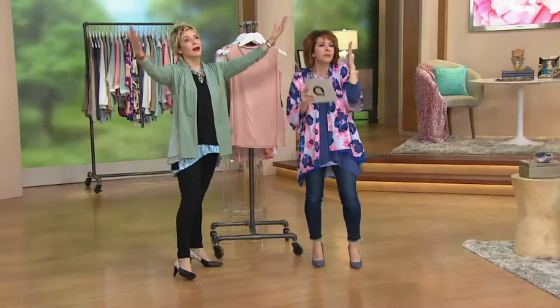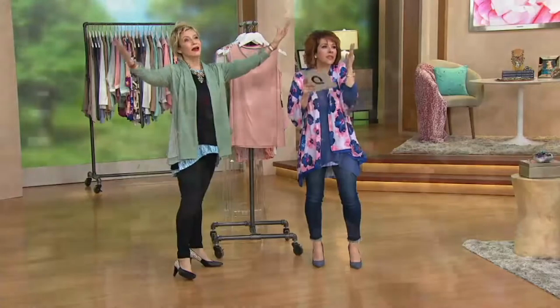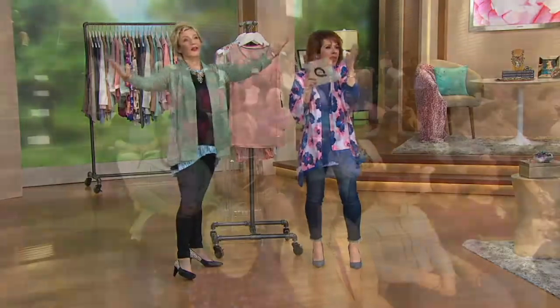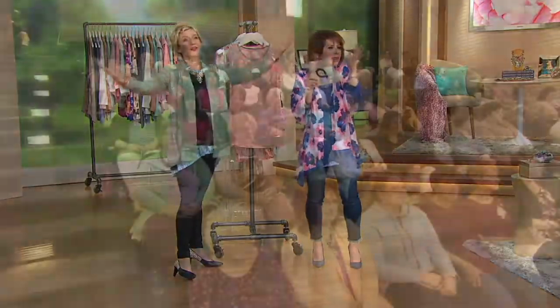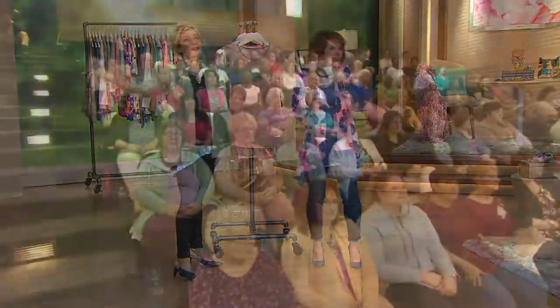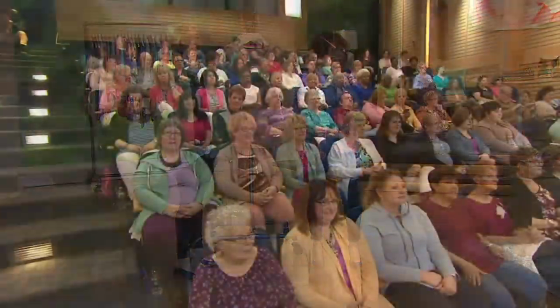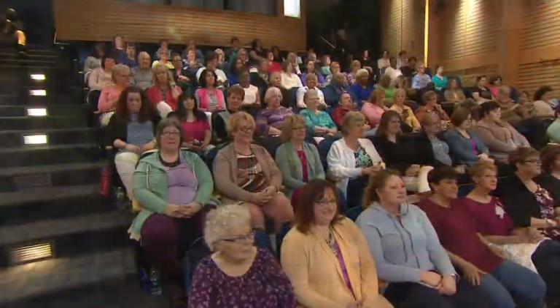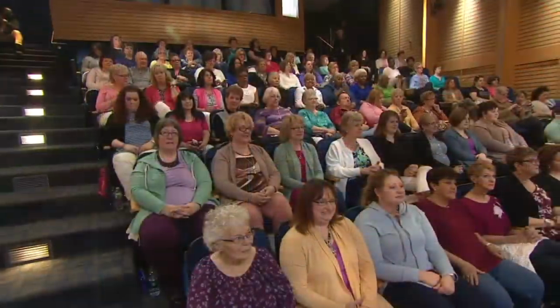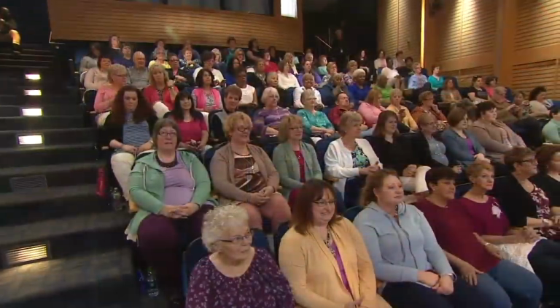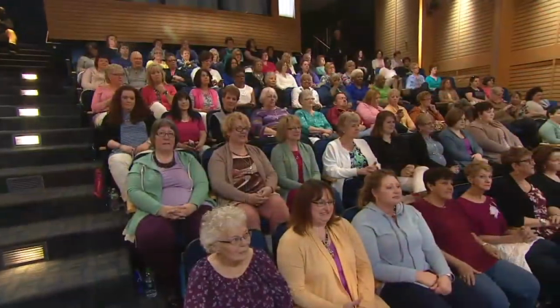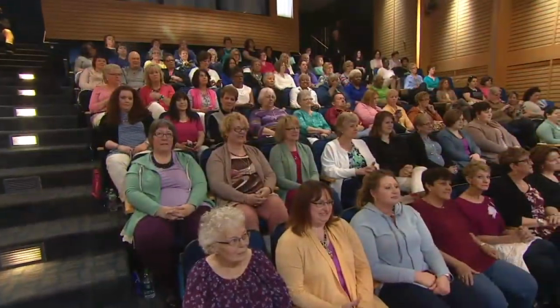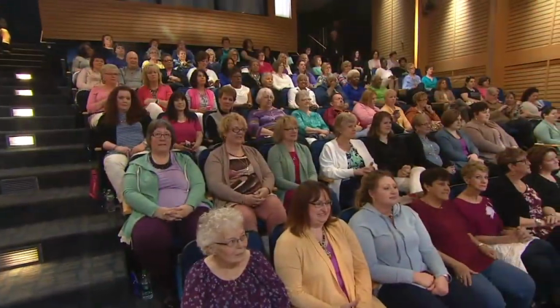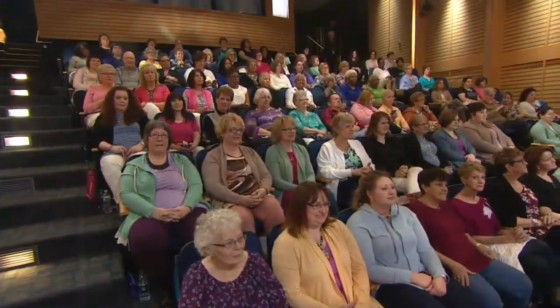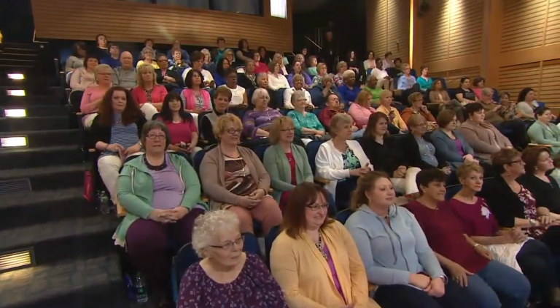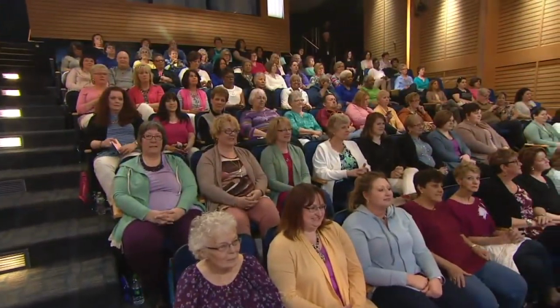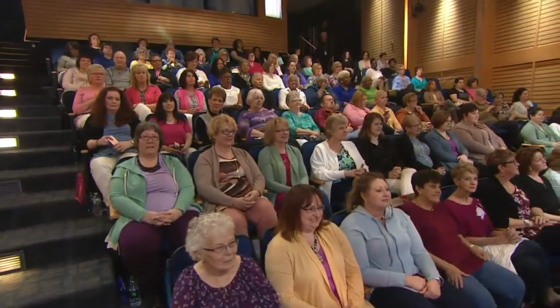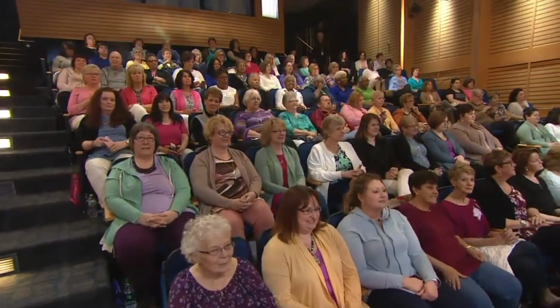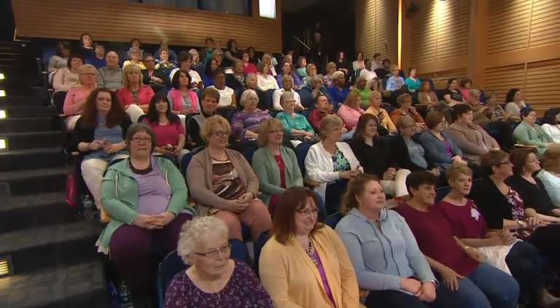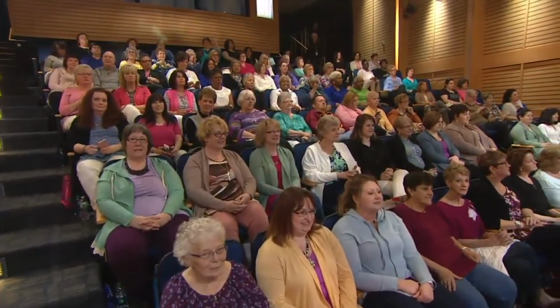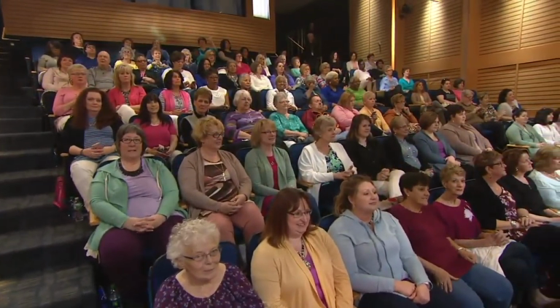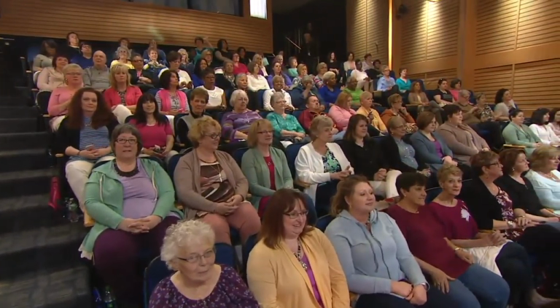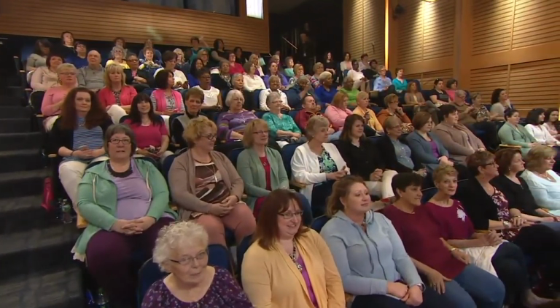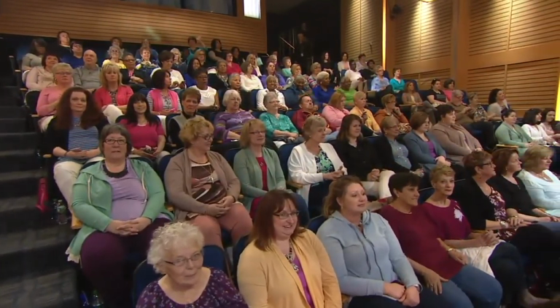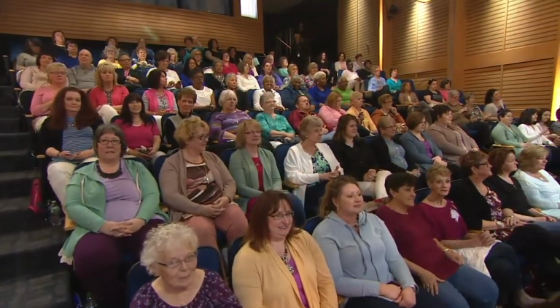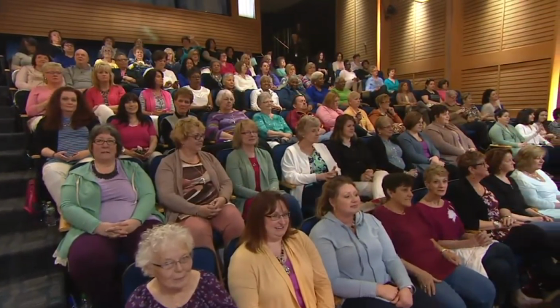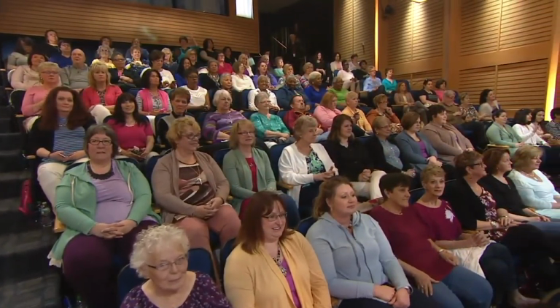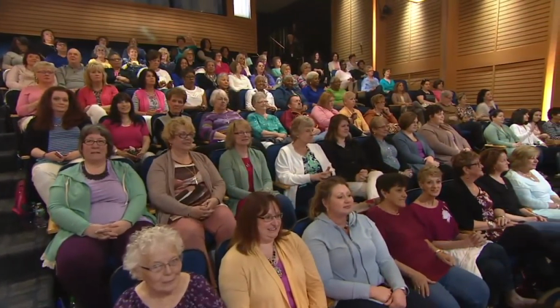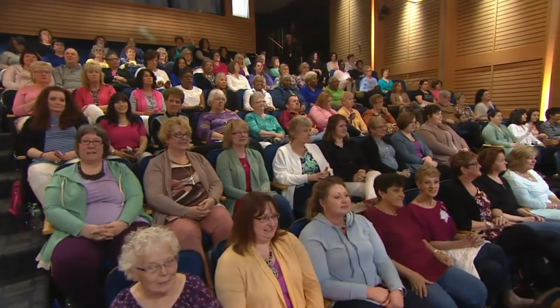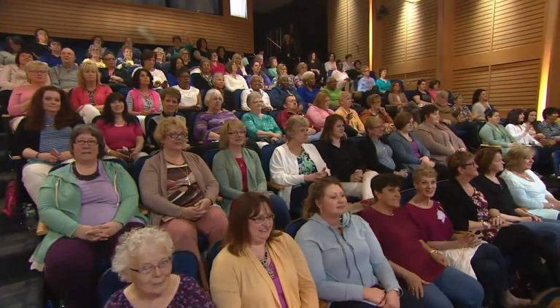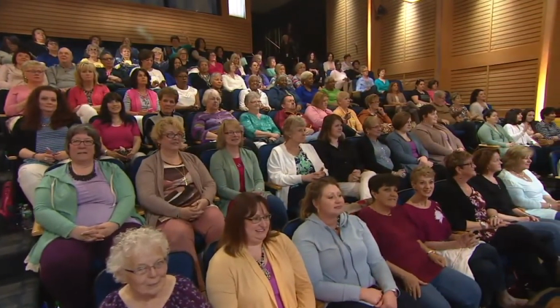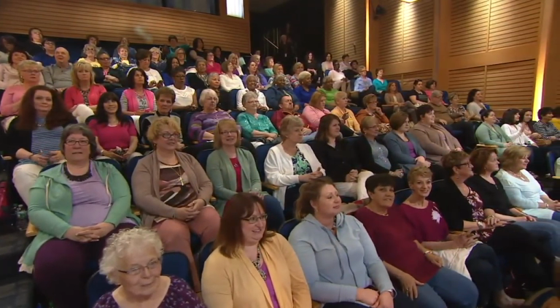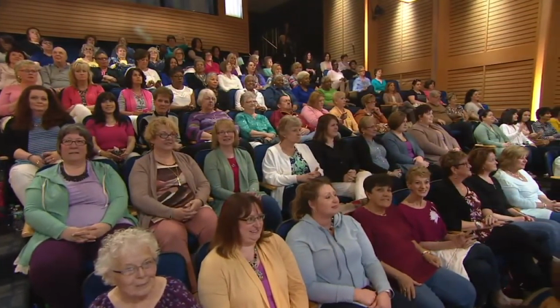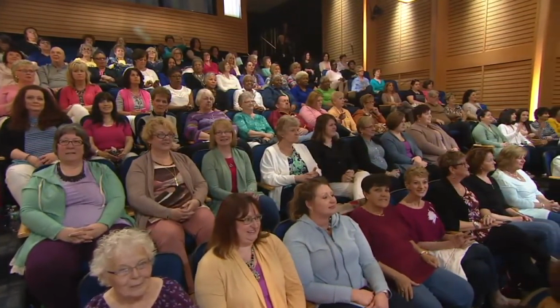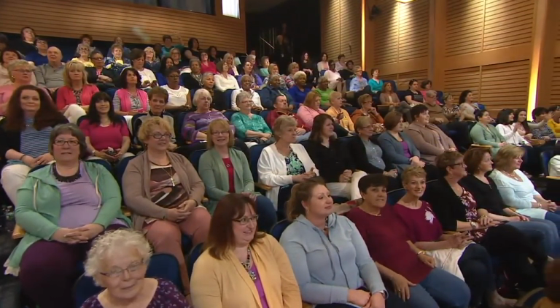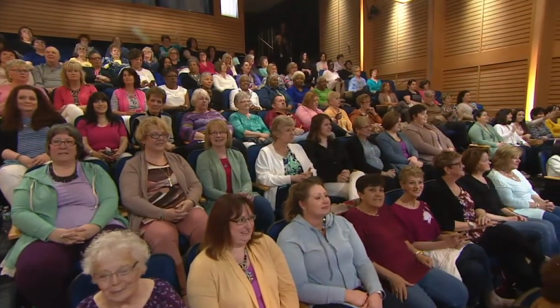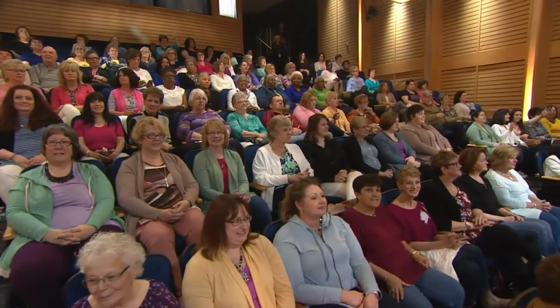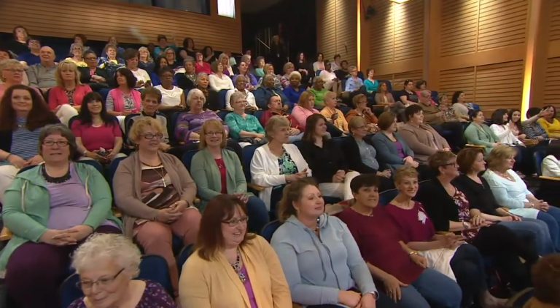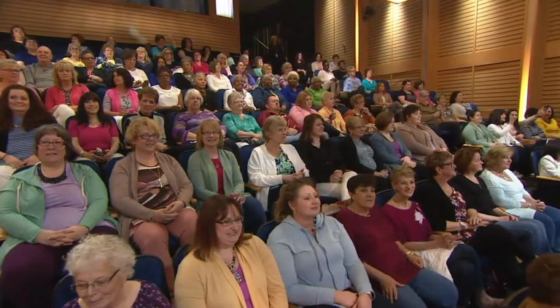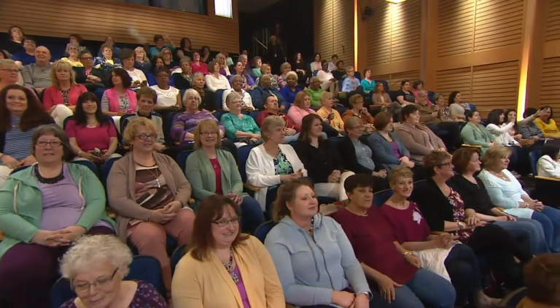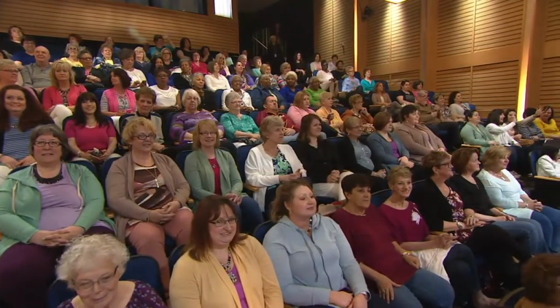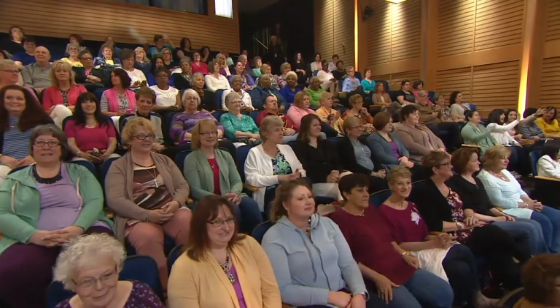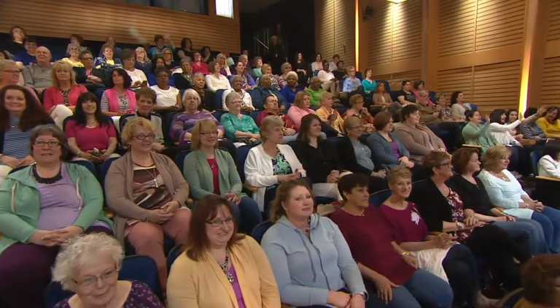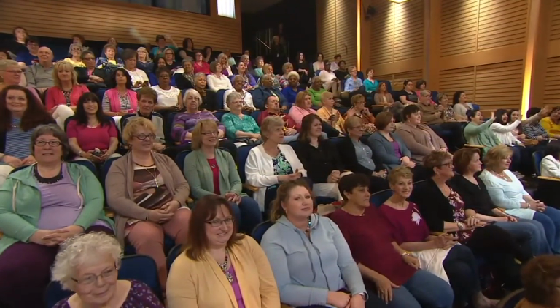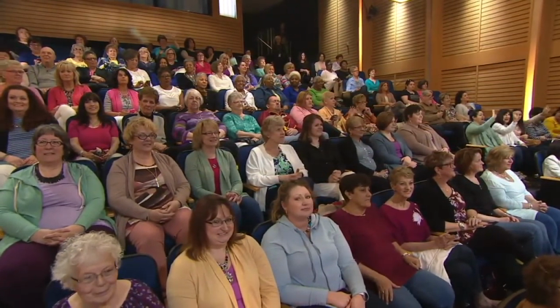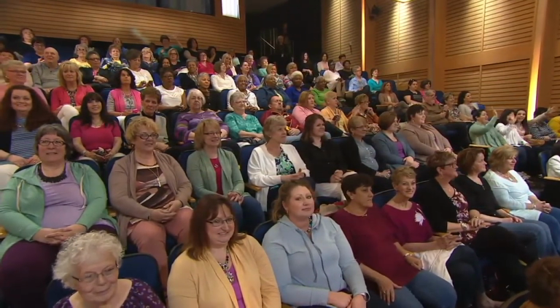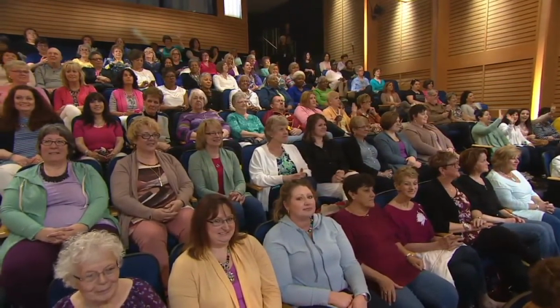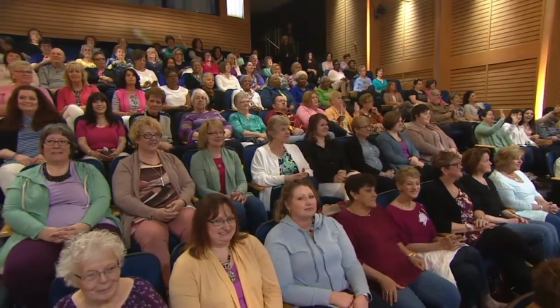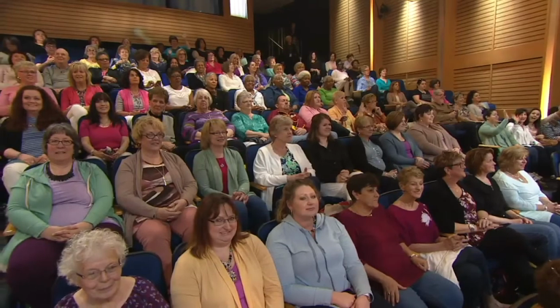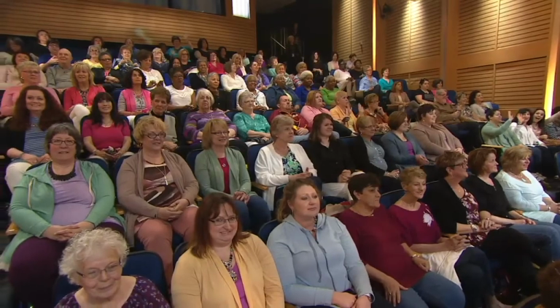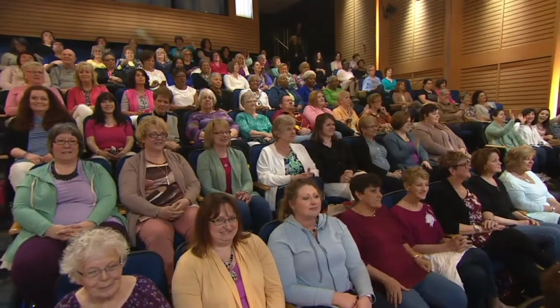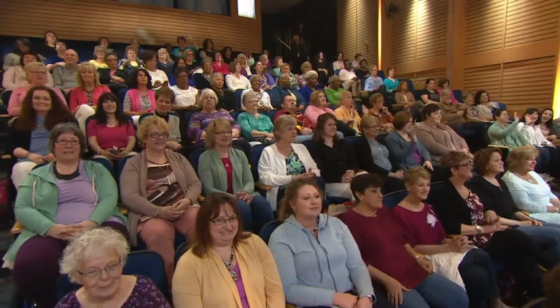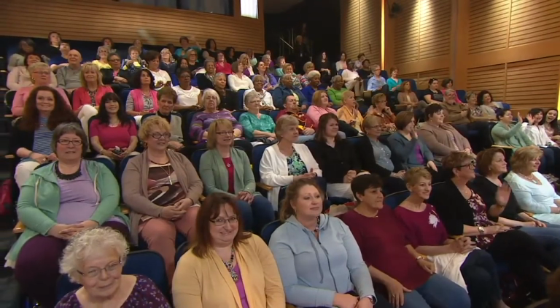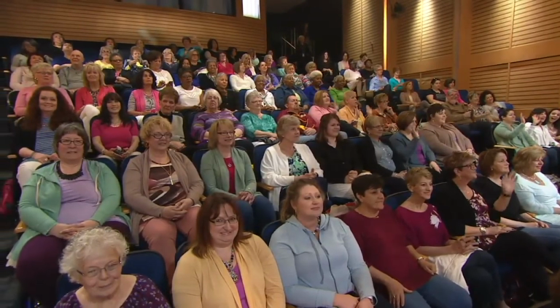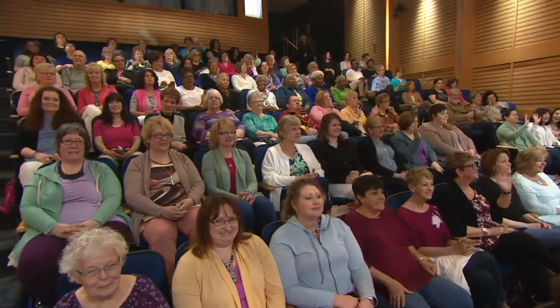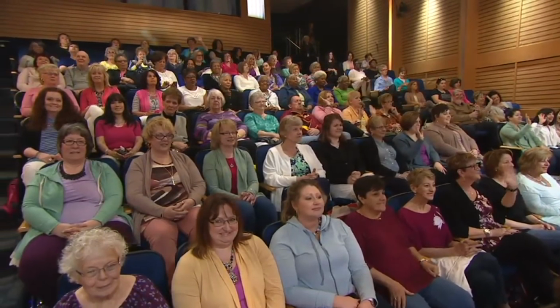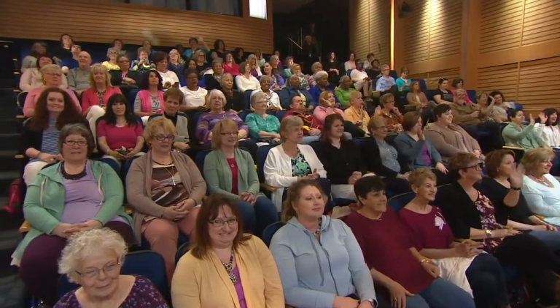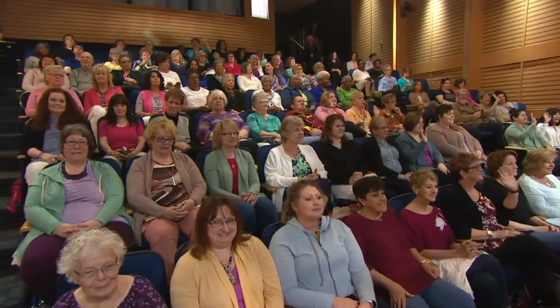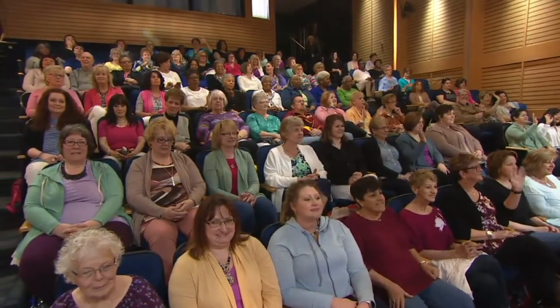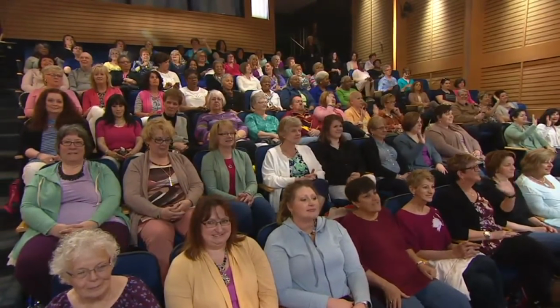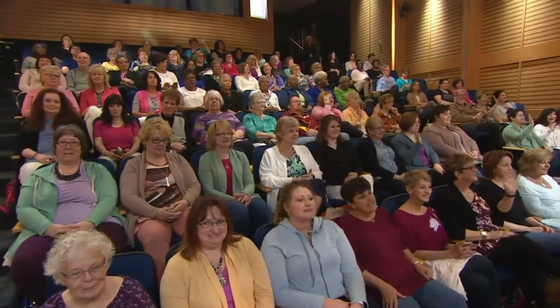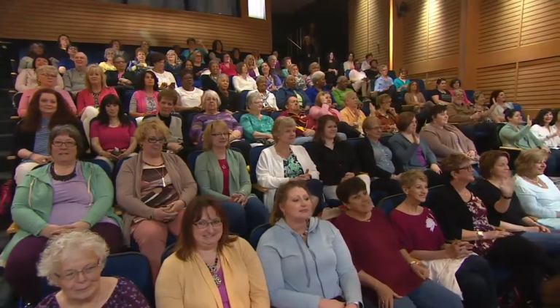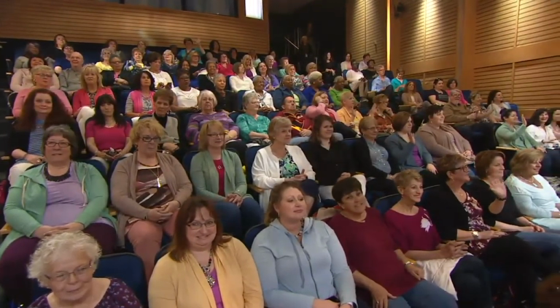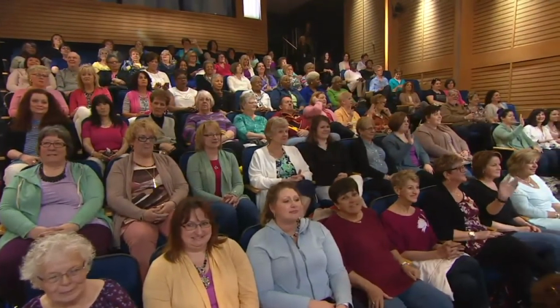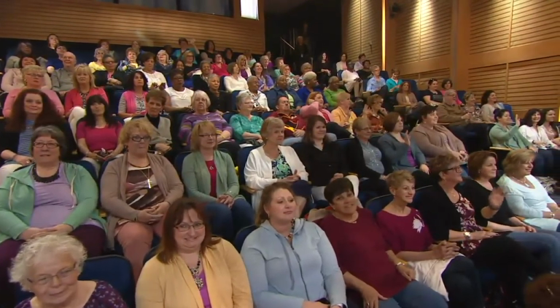Everybody looks kind of the same. It's divine. Look at all the colors — the yellows and the greens and the blues. It's just fantastic. I love it.